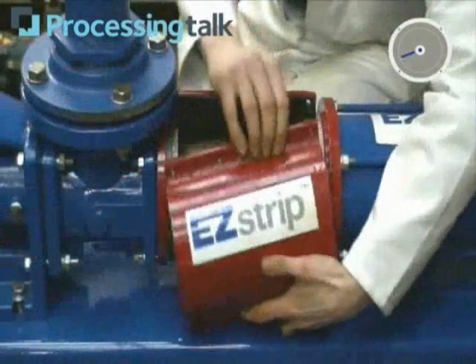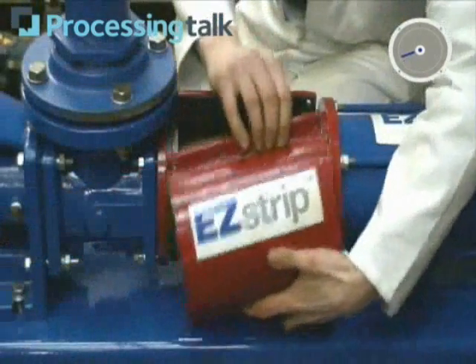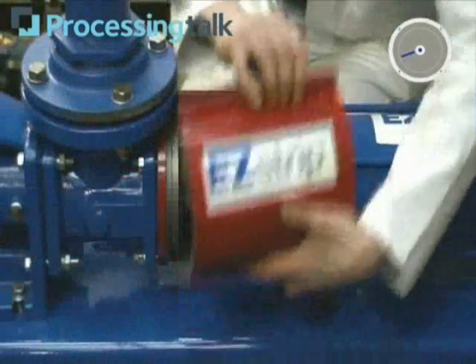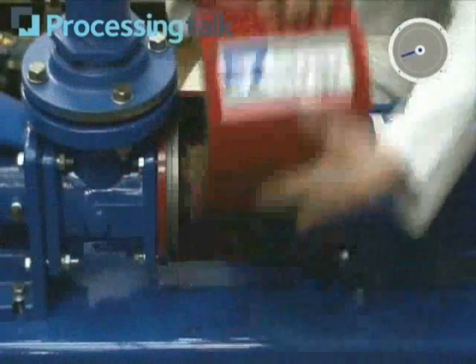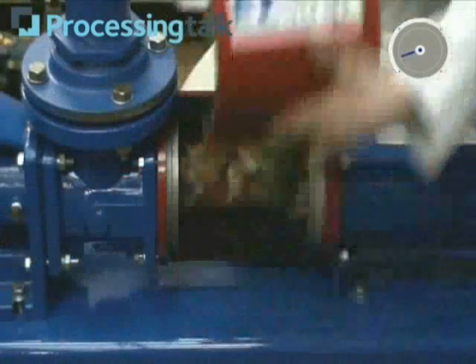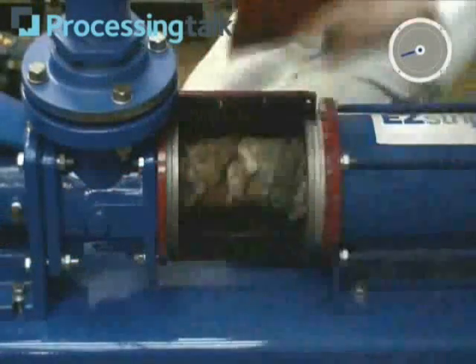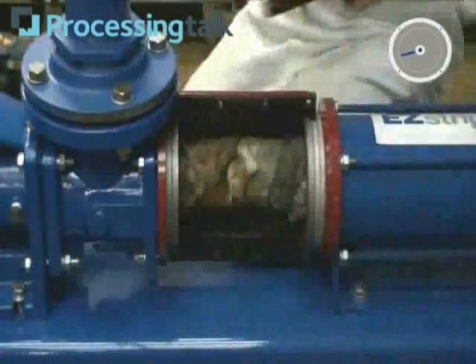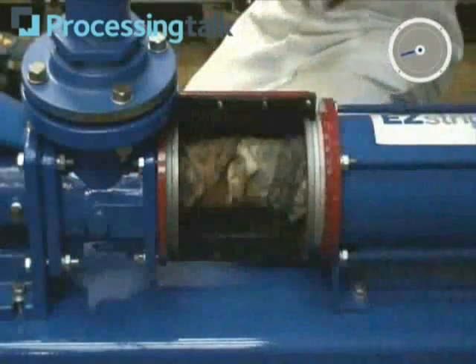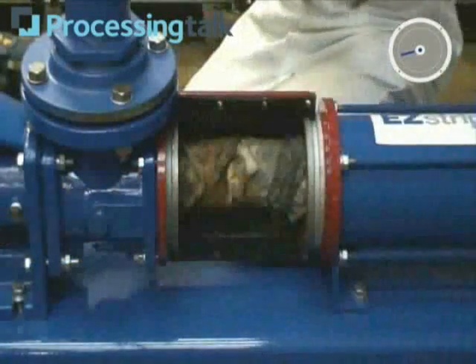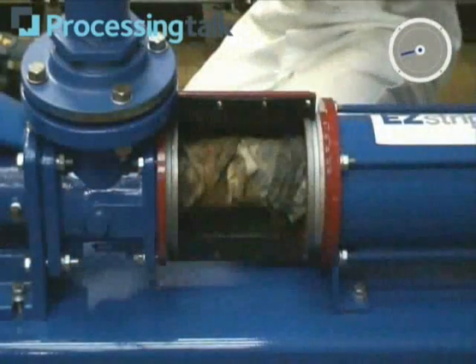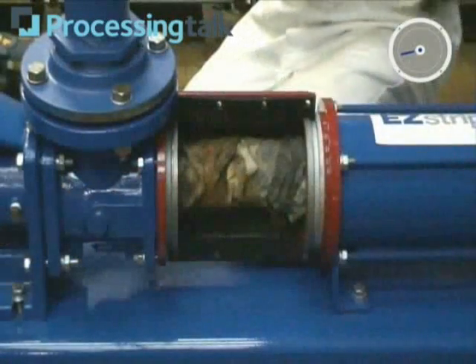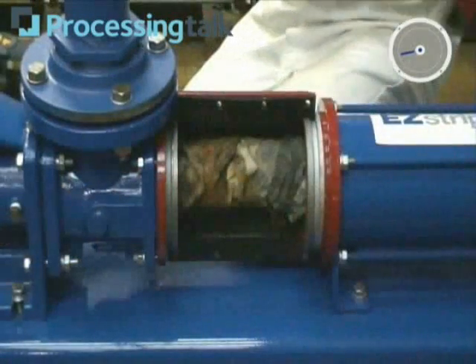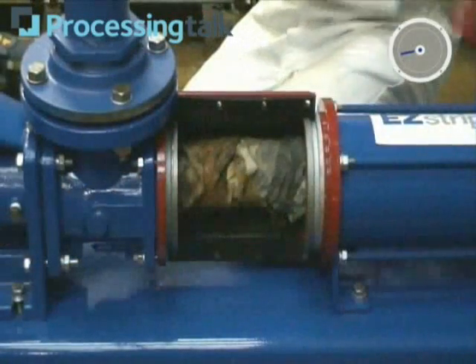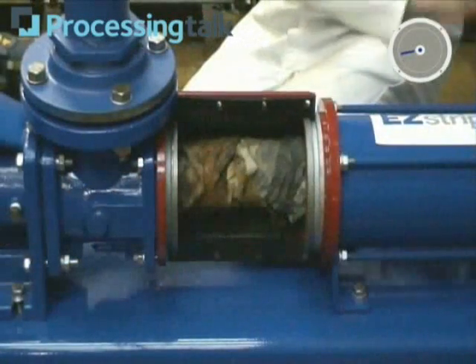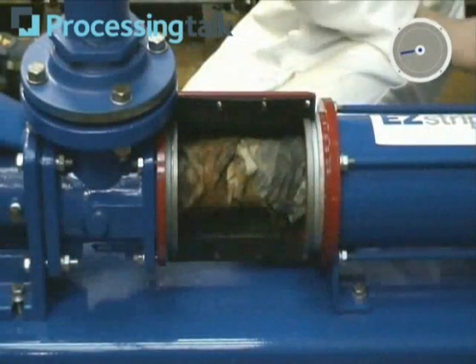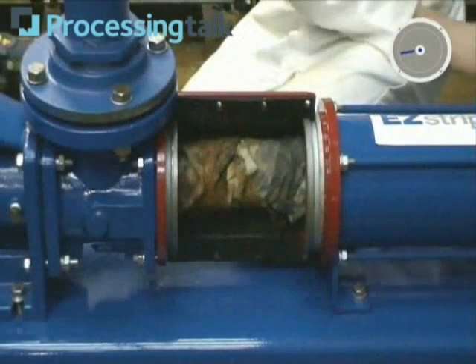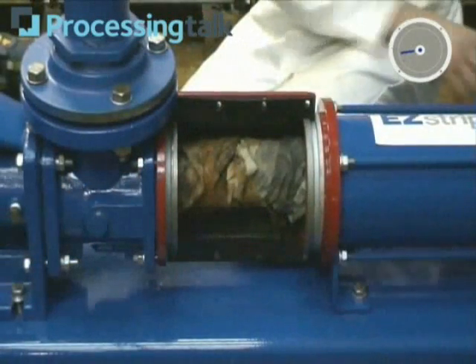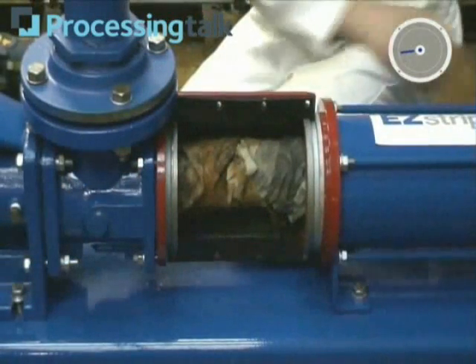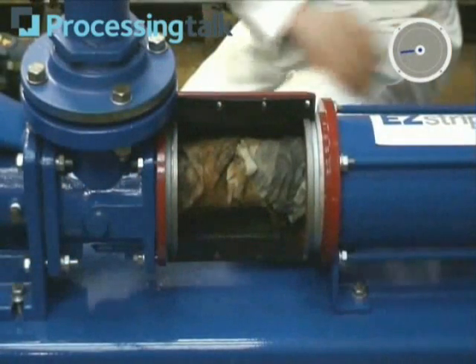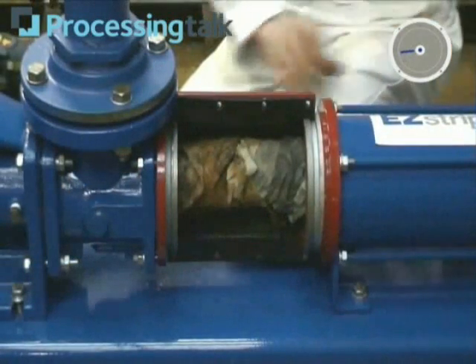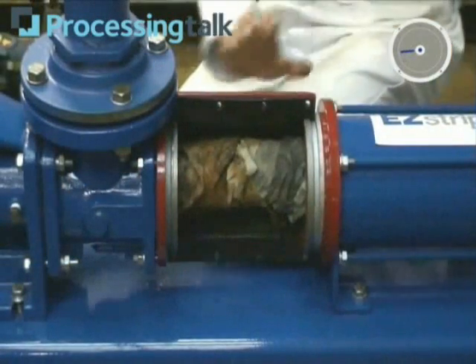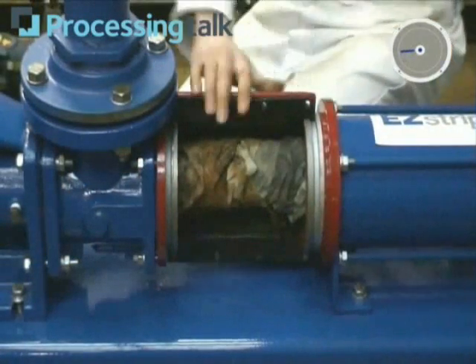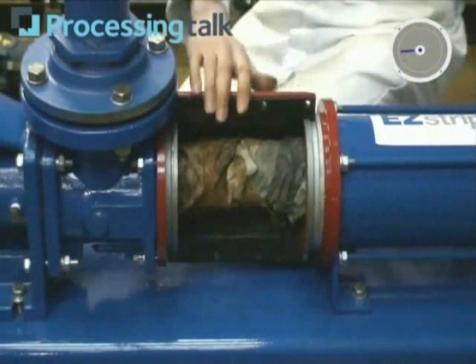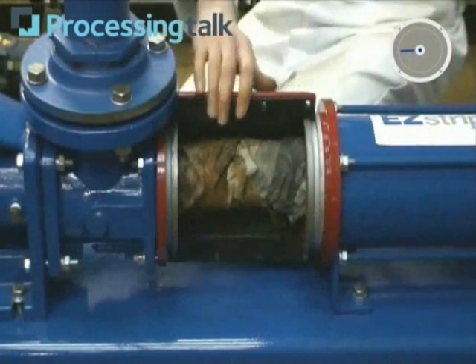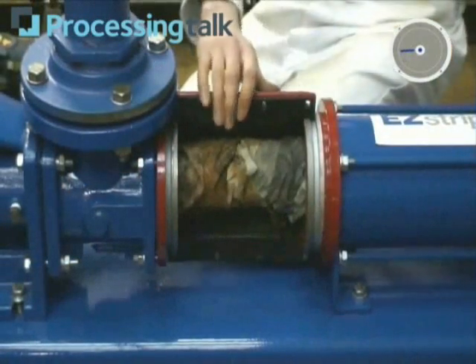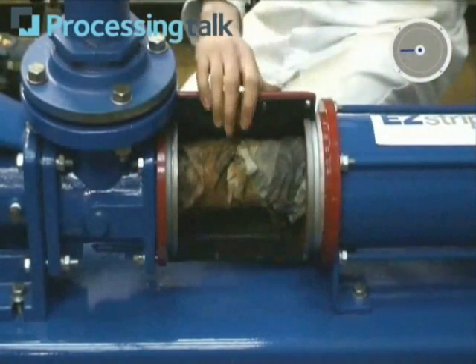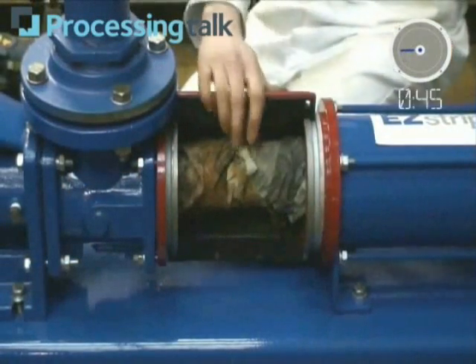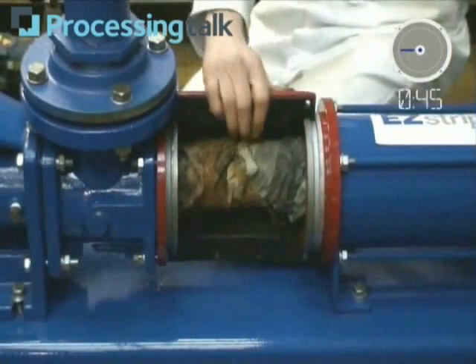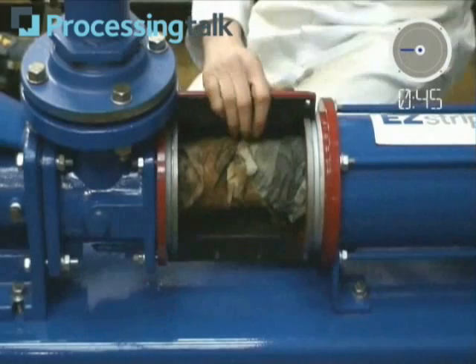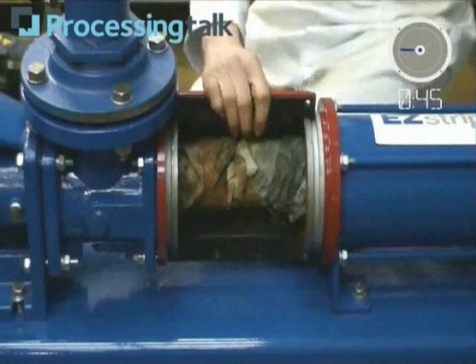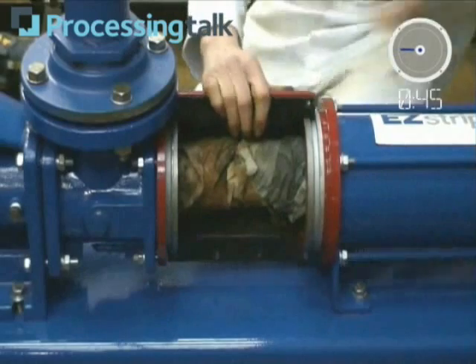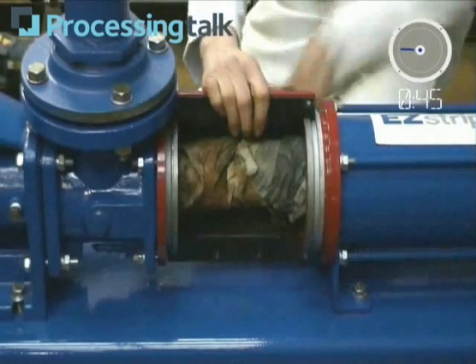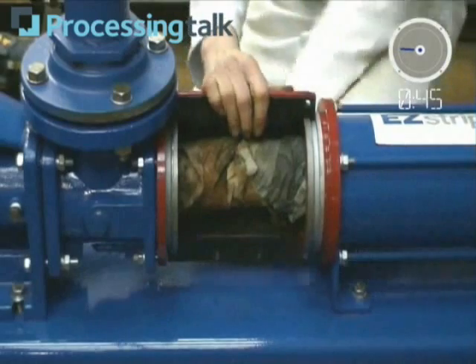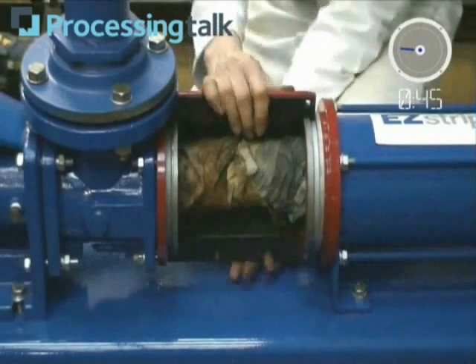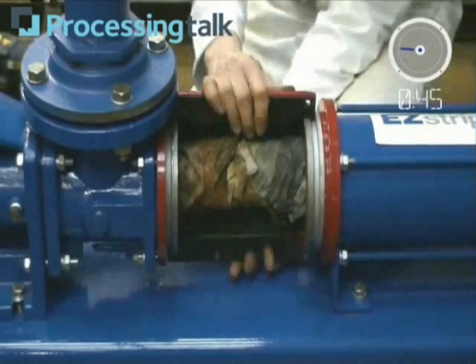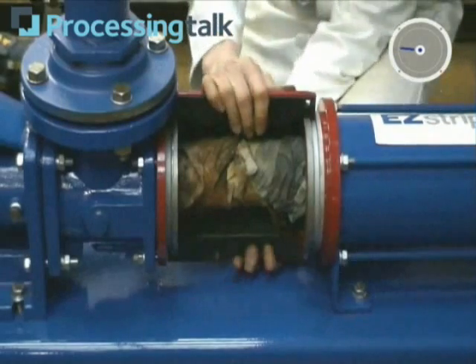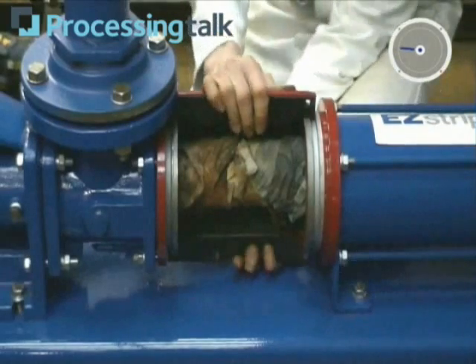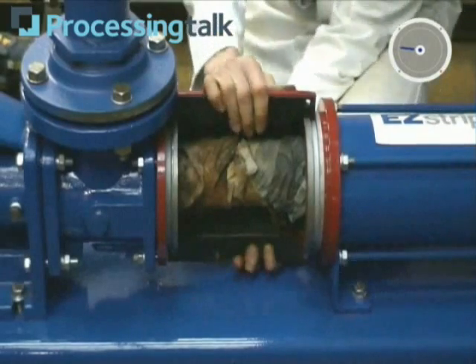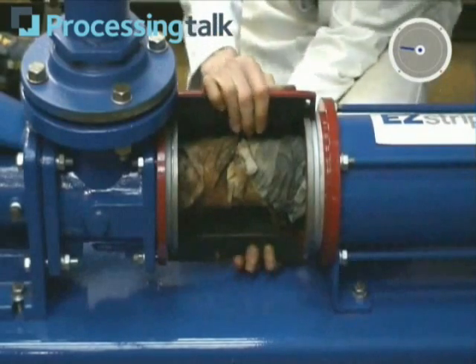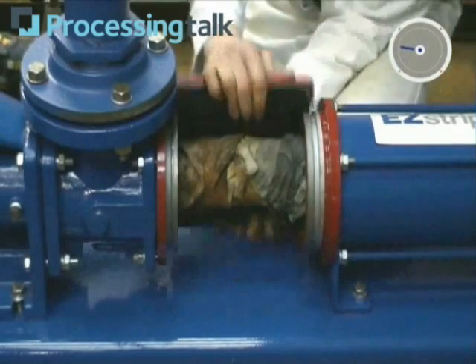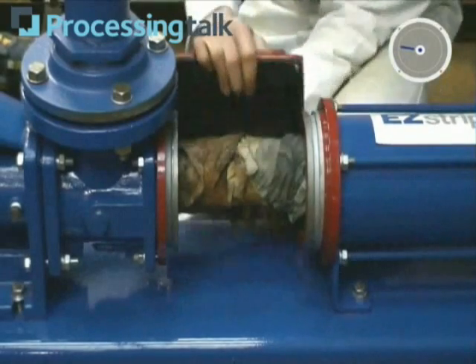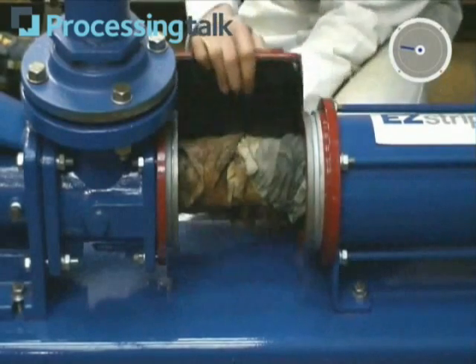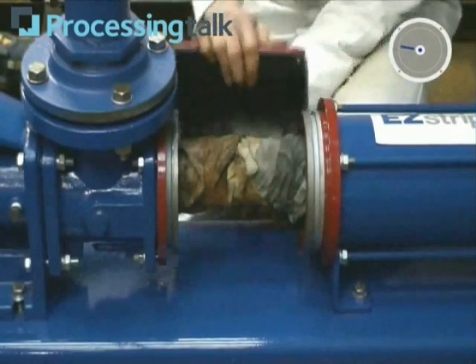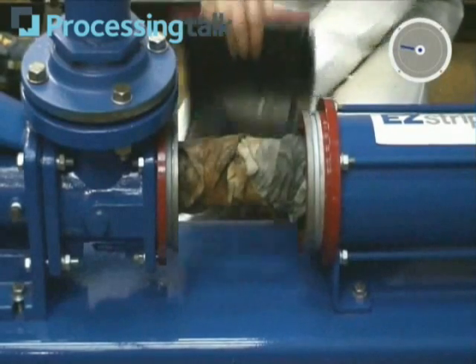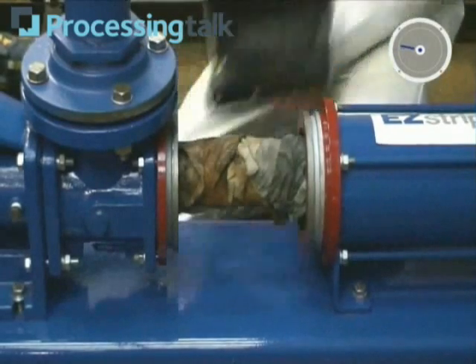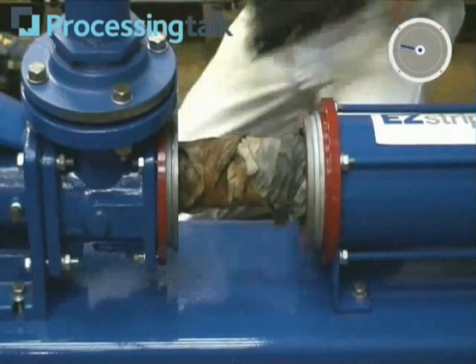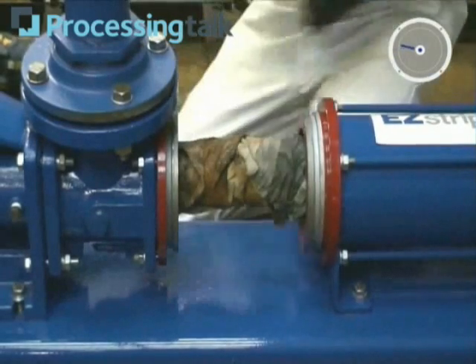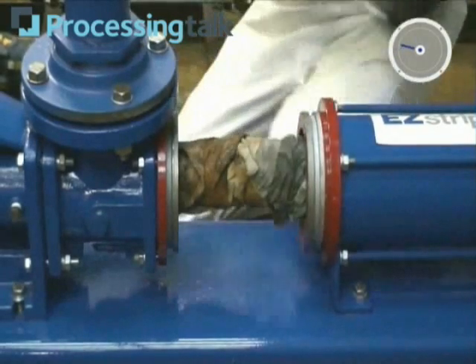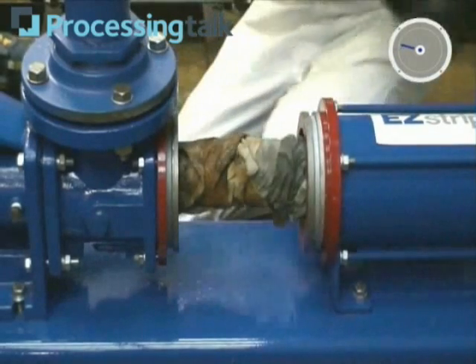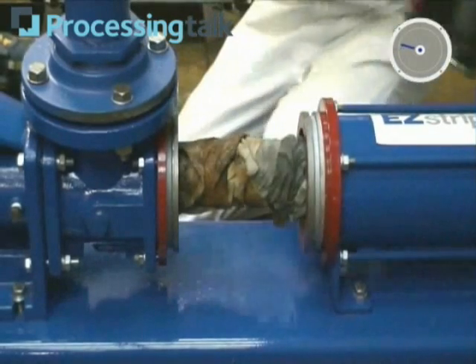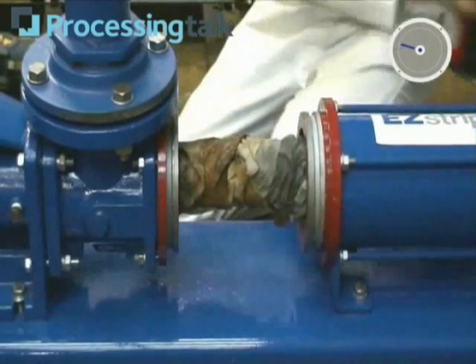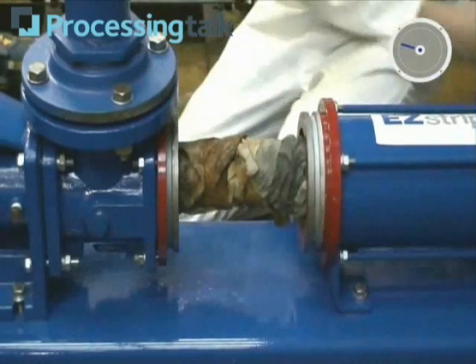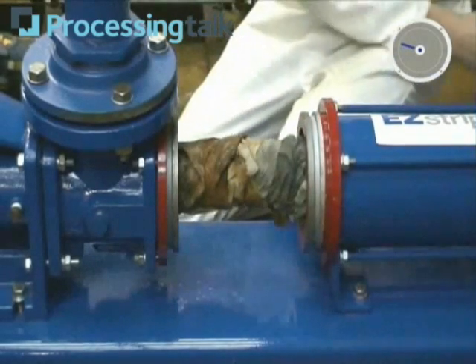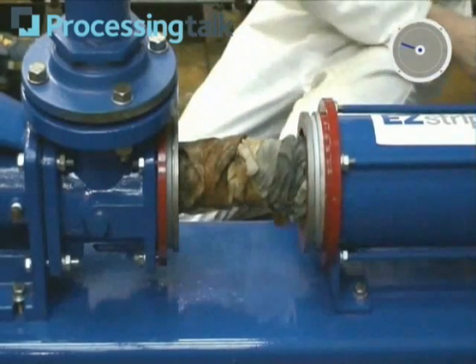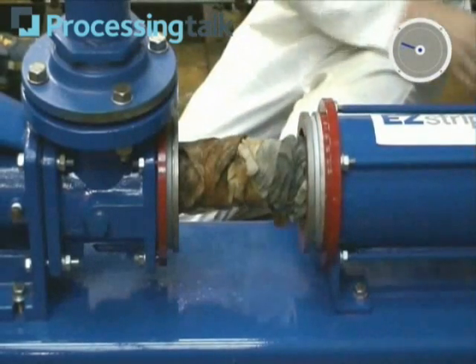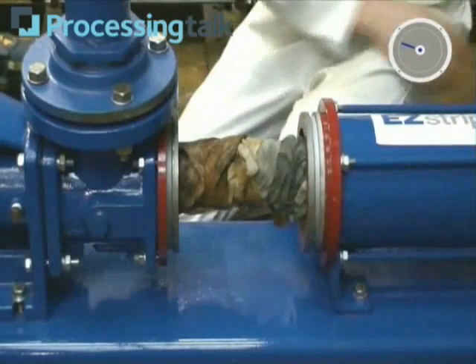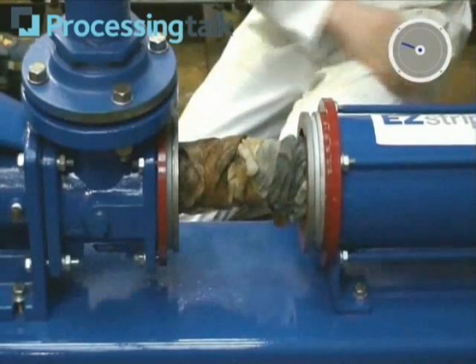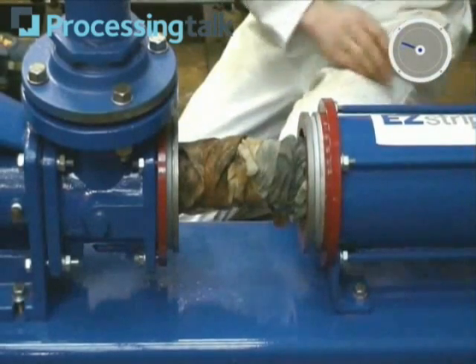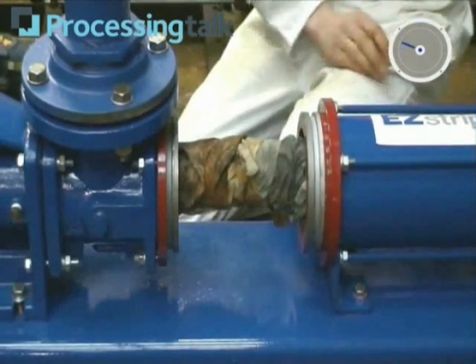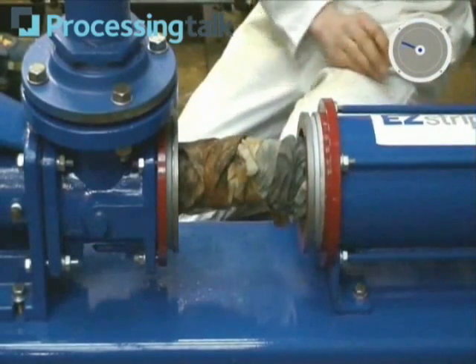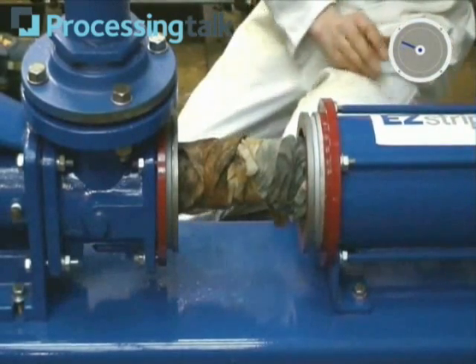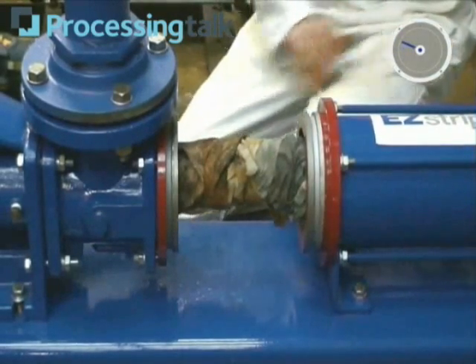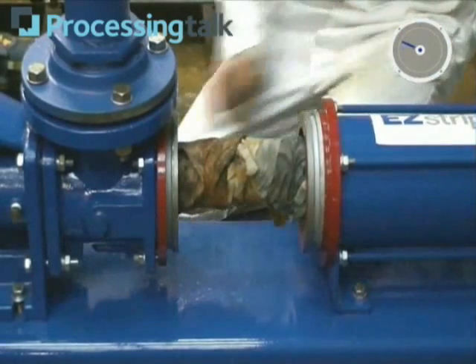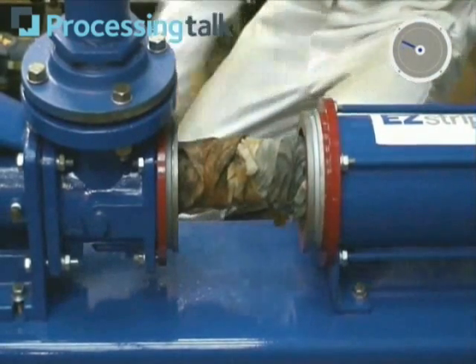In less than one minute, the engineer has full access to the coupling rod area, which allows easy removal of rag buildup.